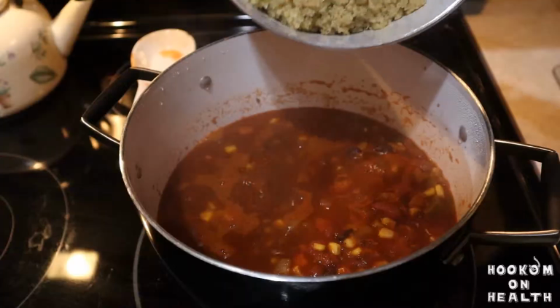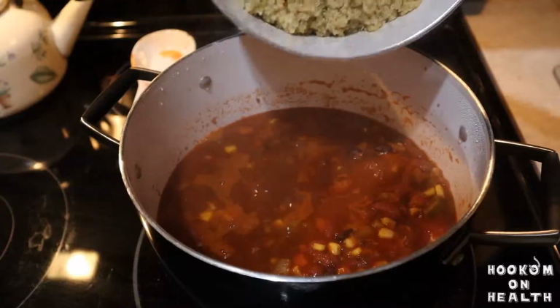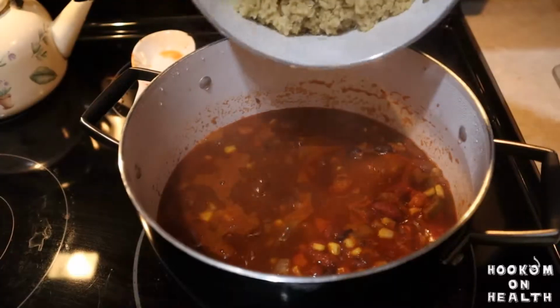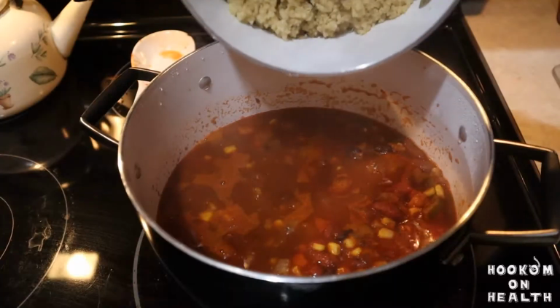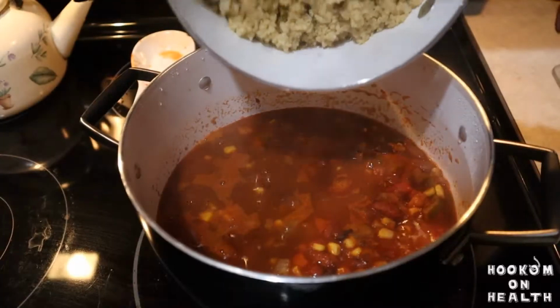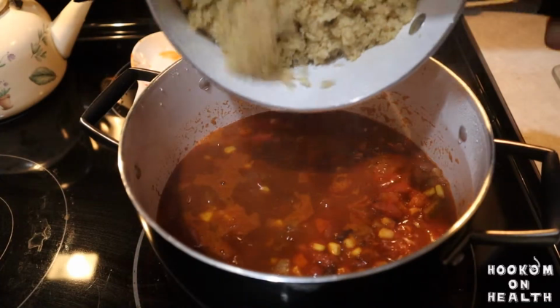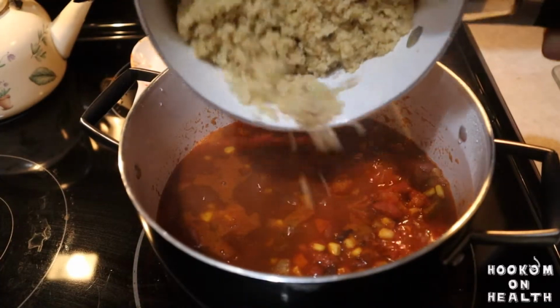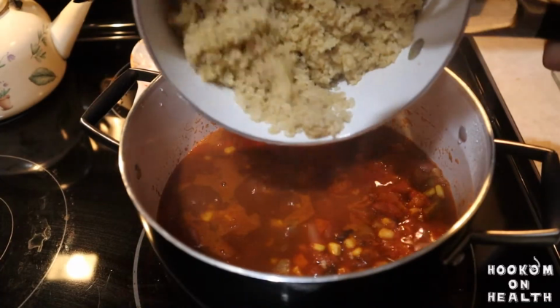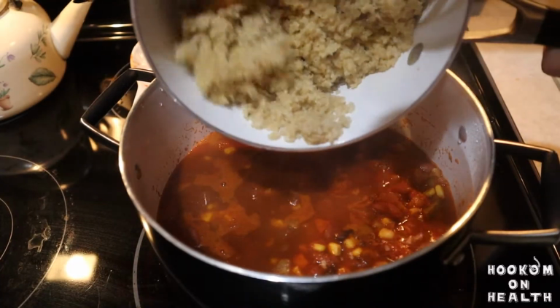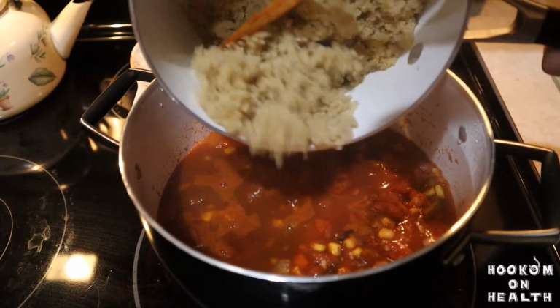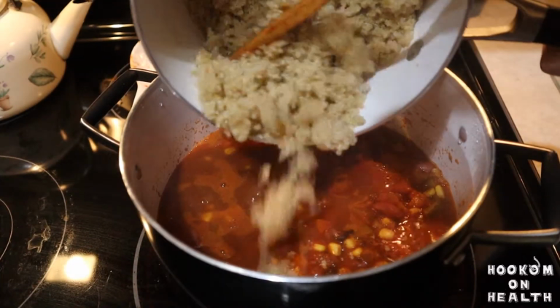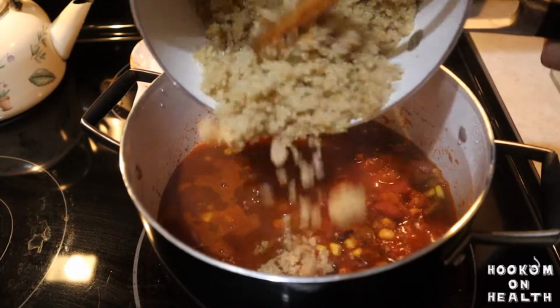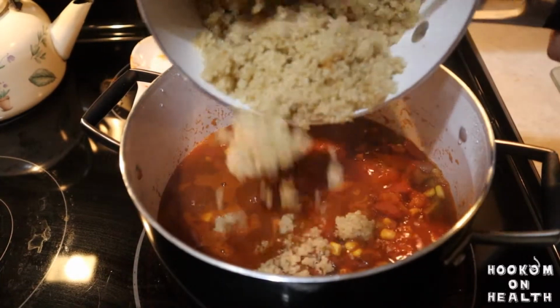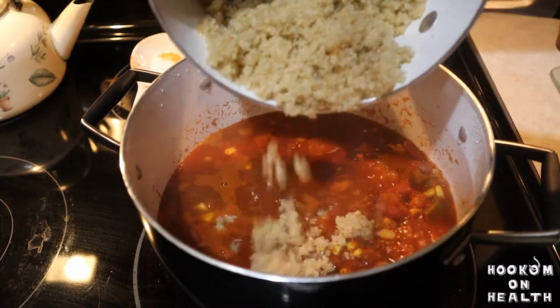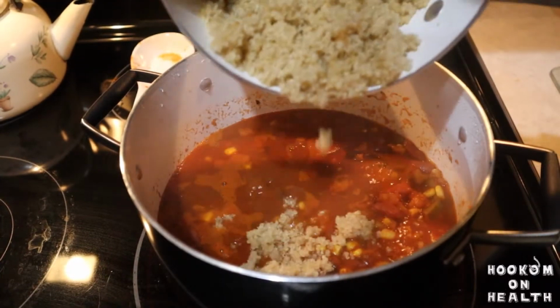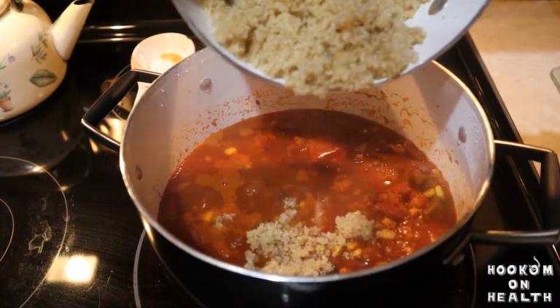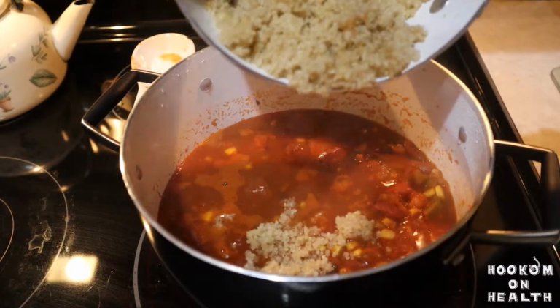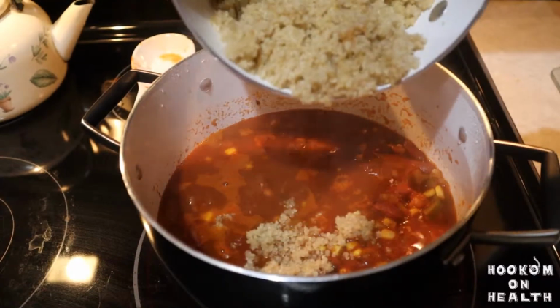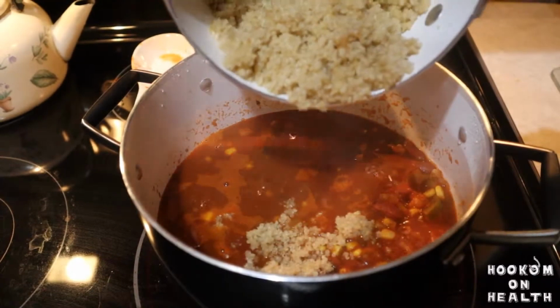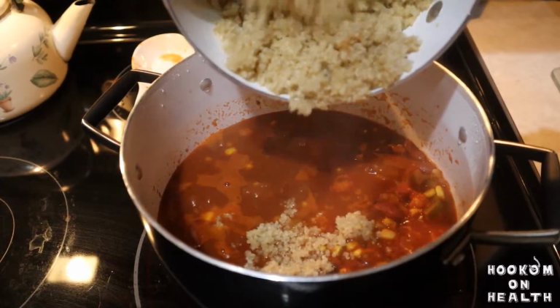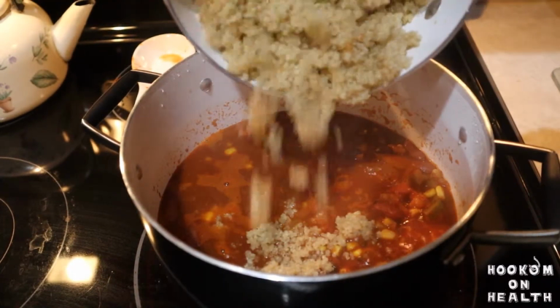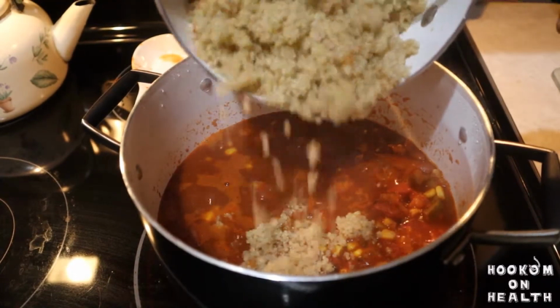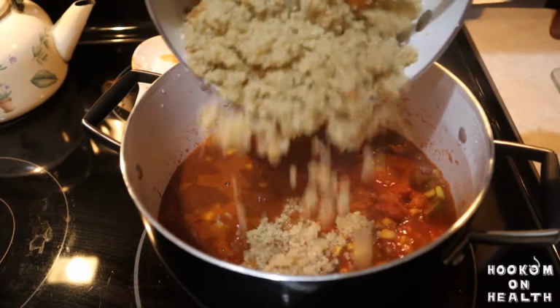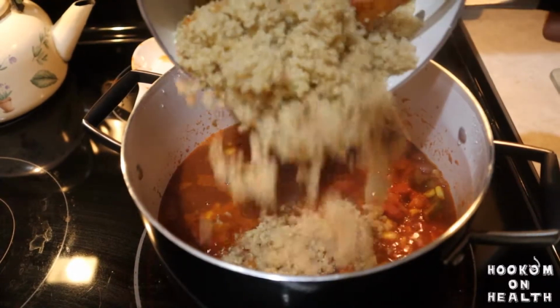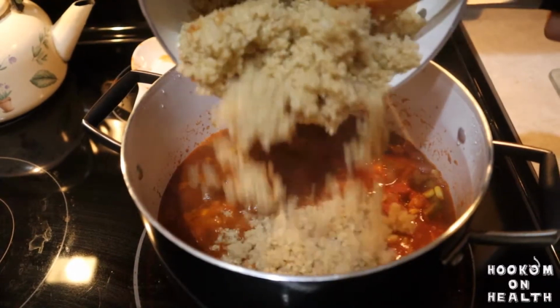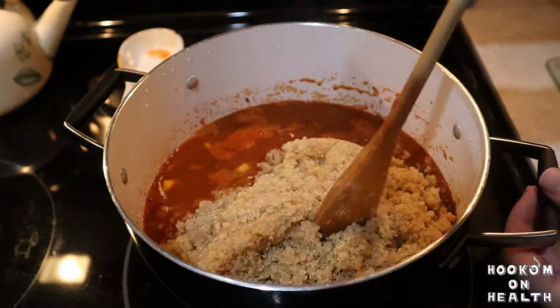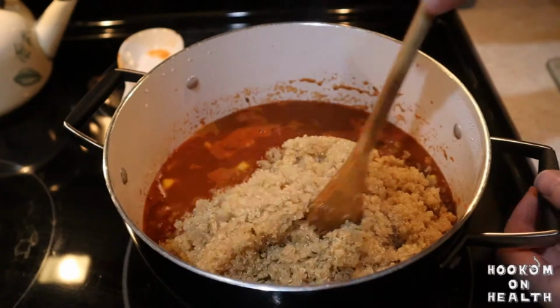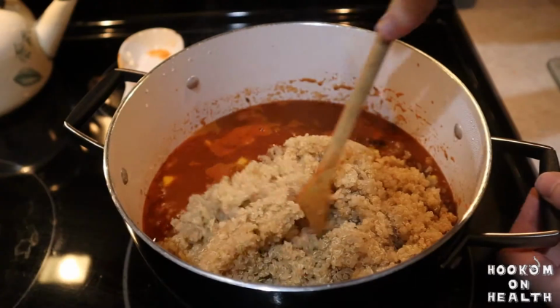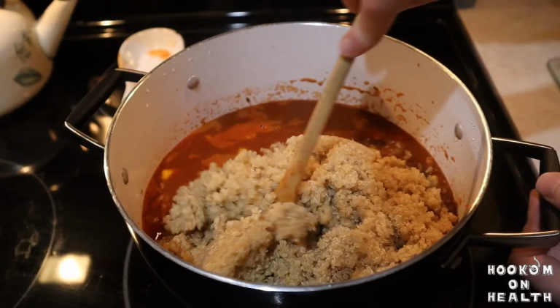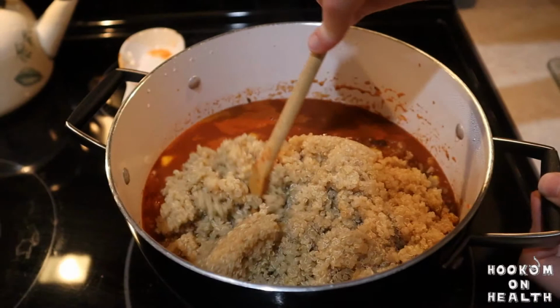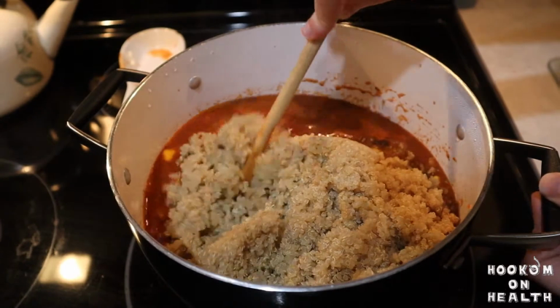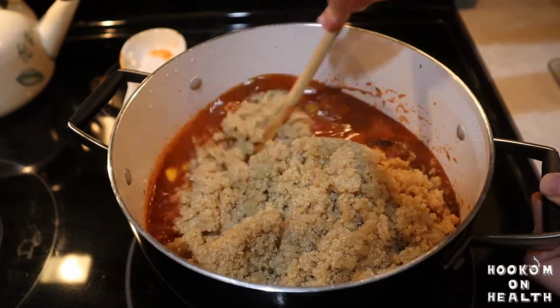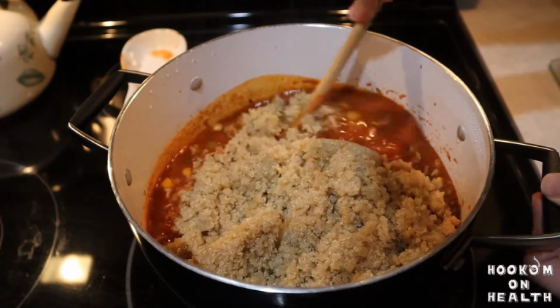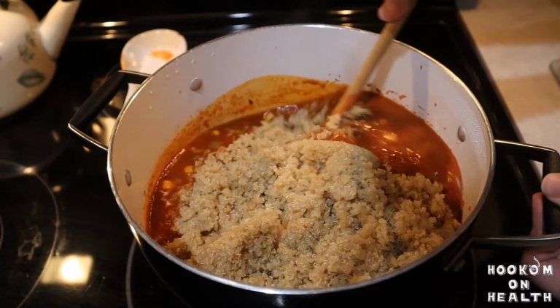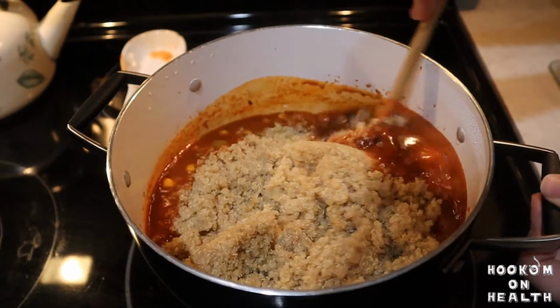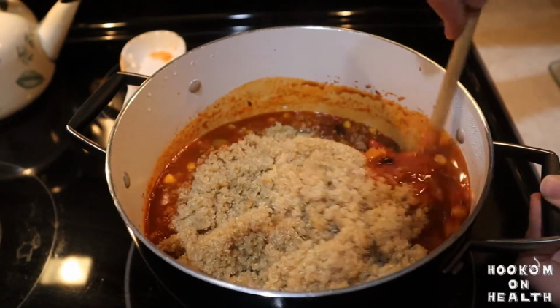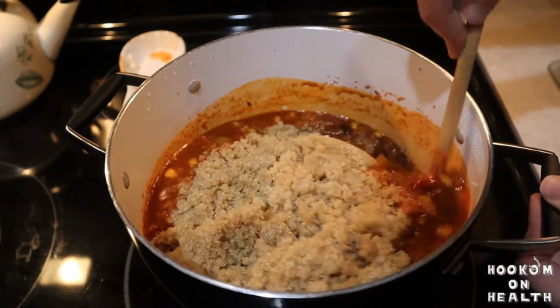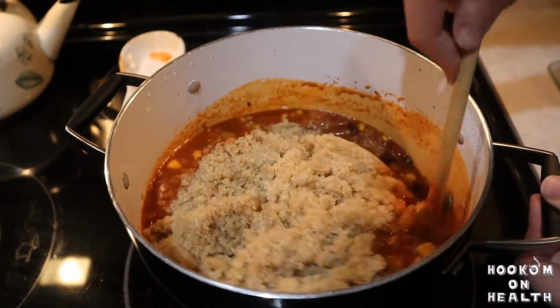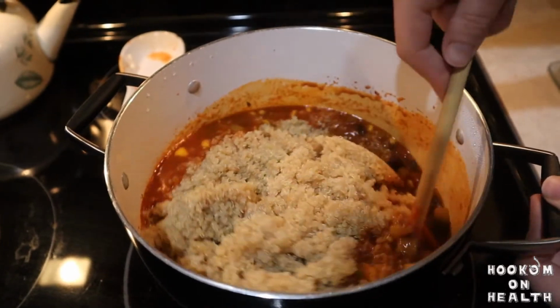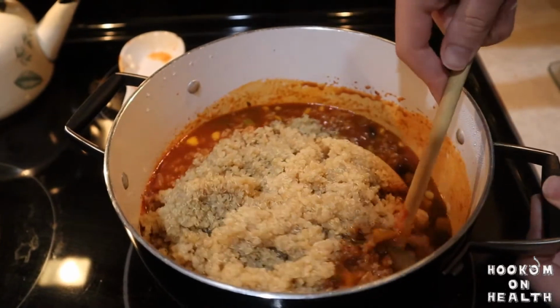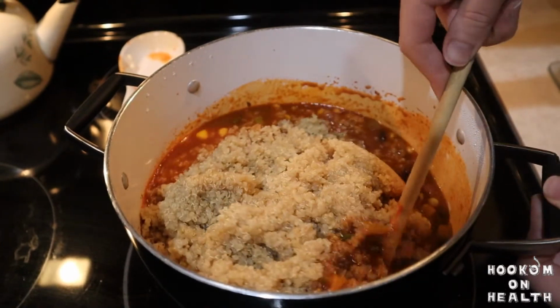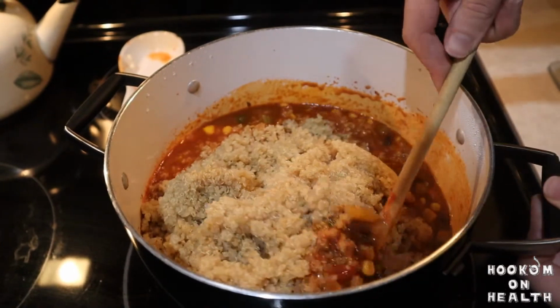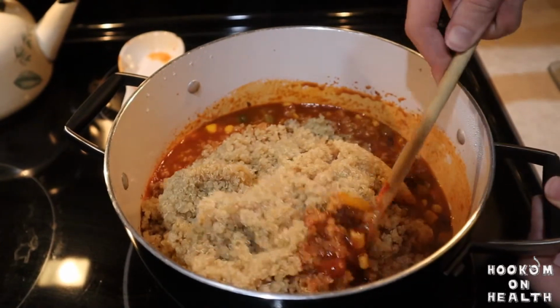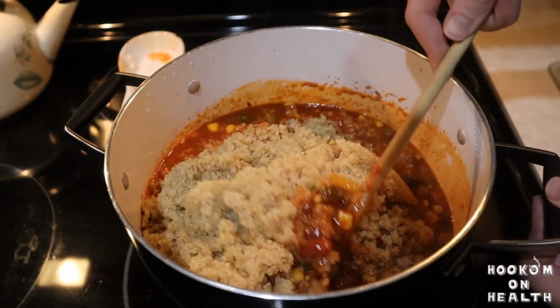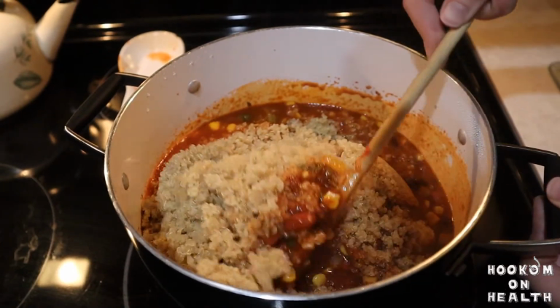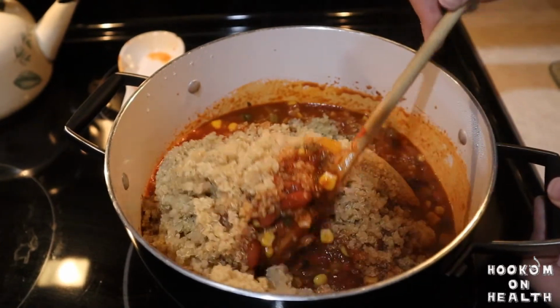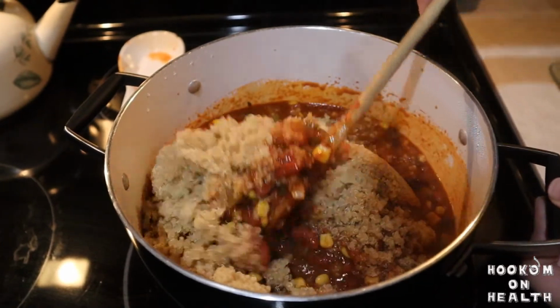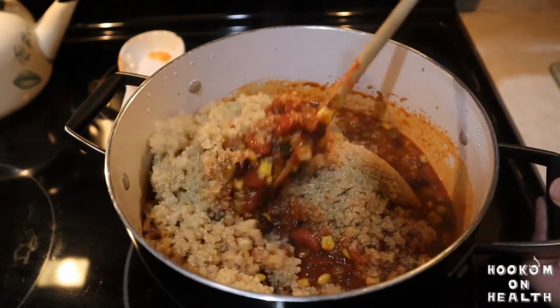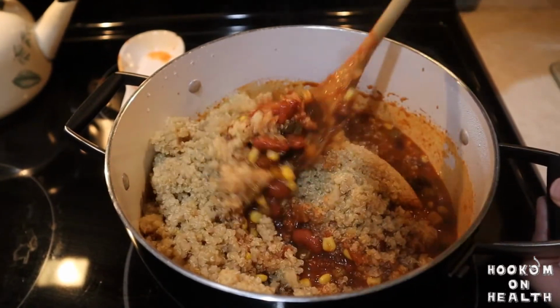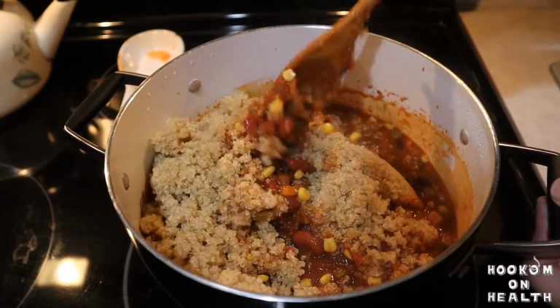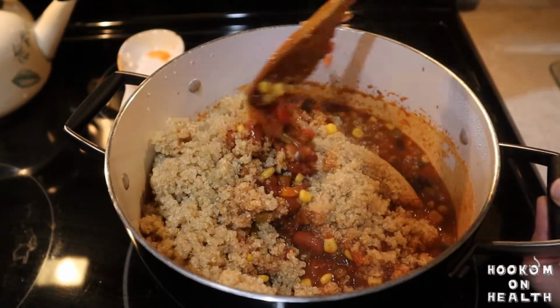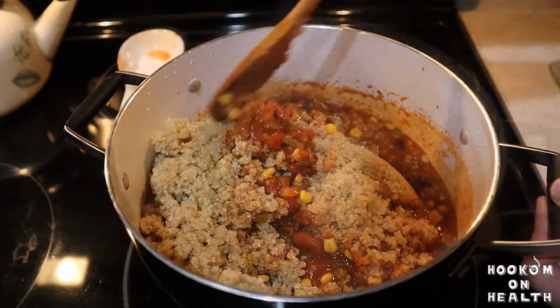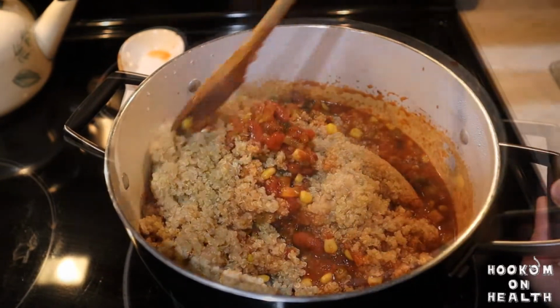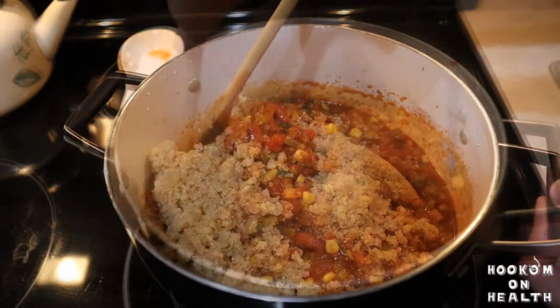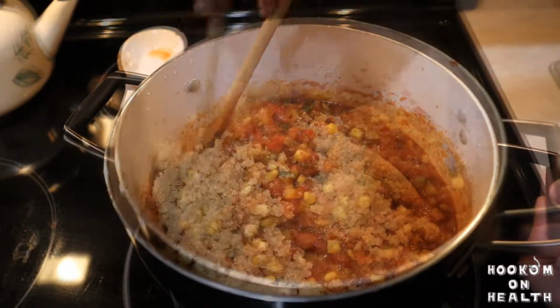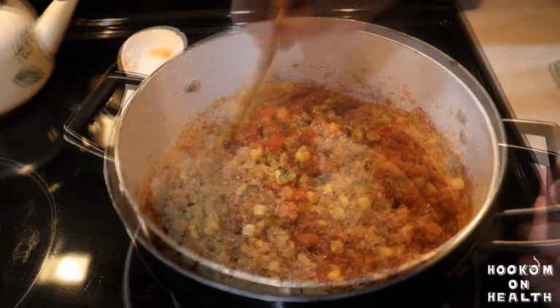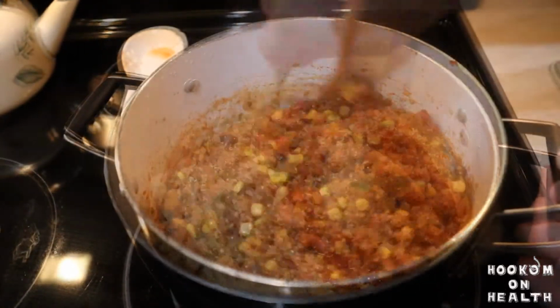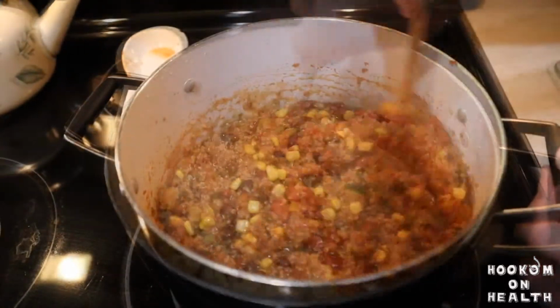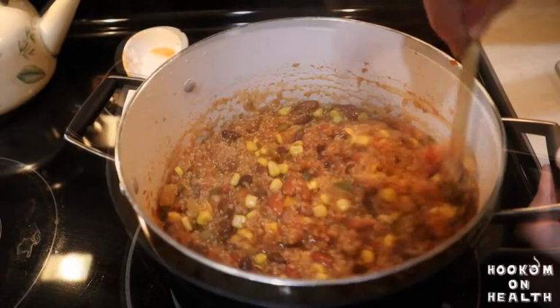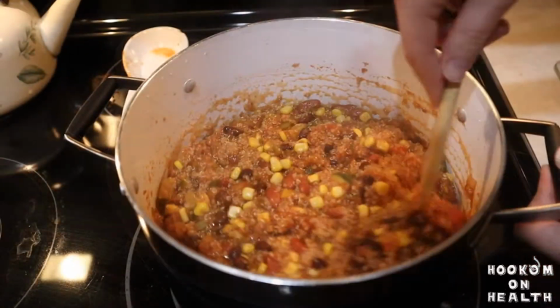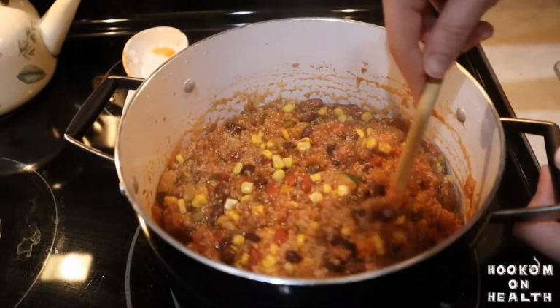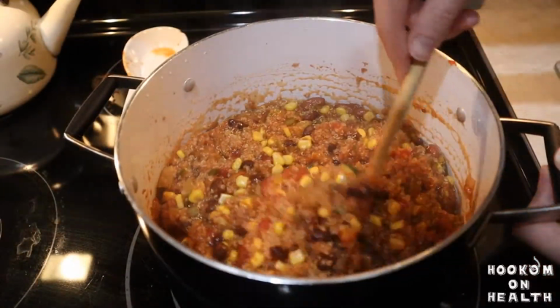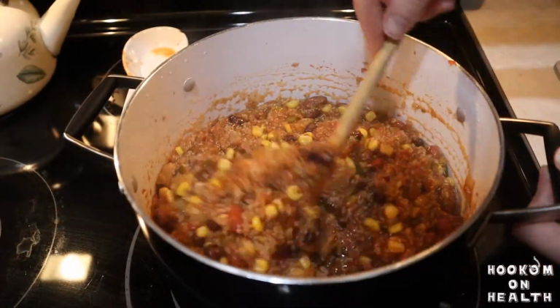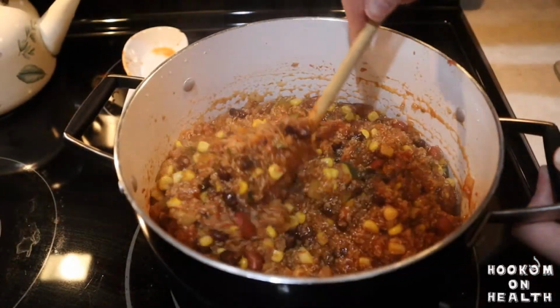Finally, add your cooked quinoa, stir, and immediately remove your chili from heat. Enjoy!